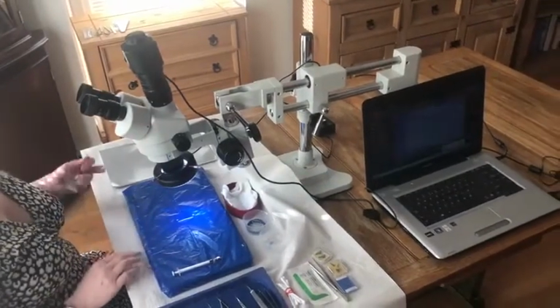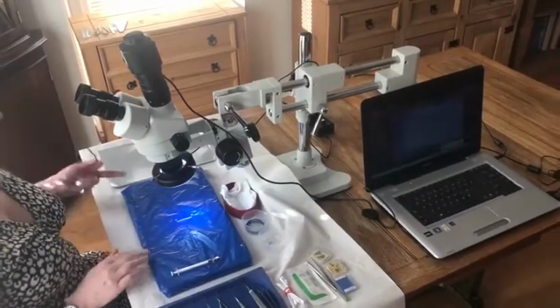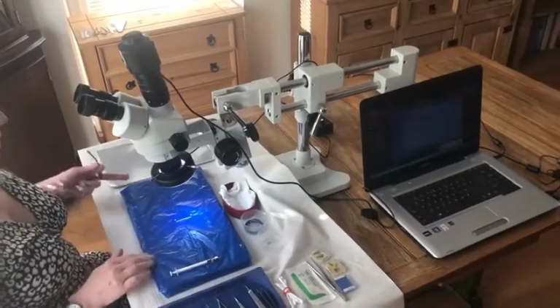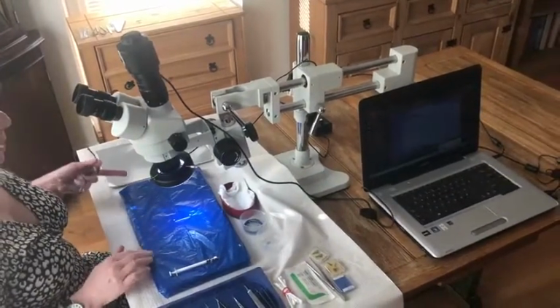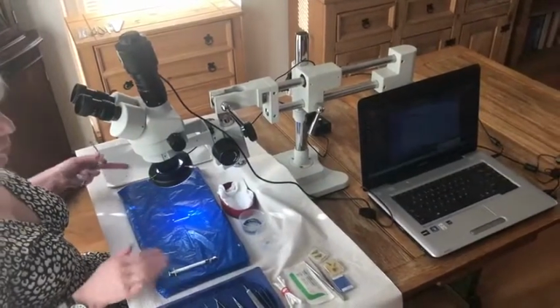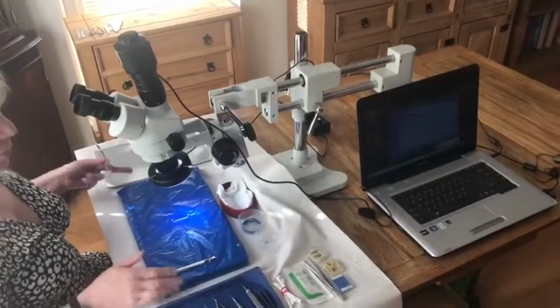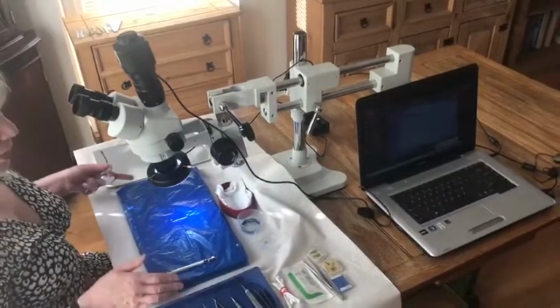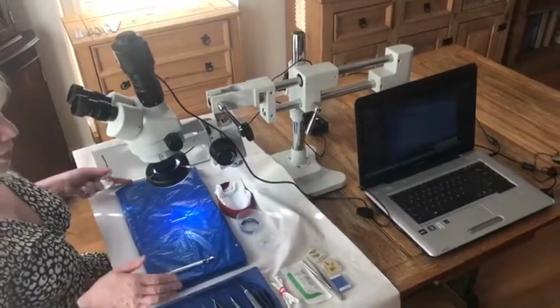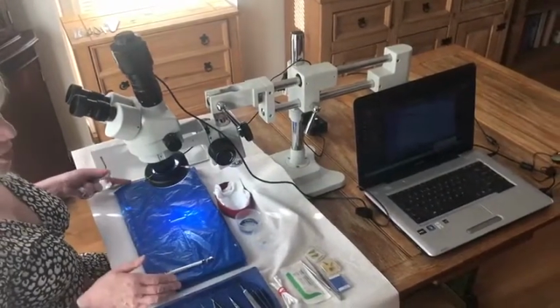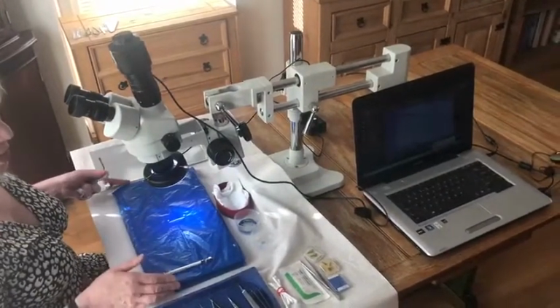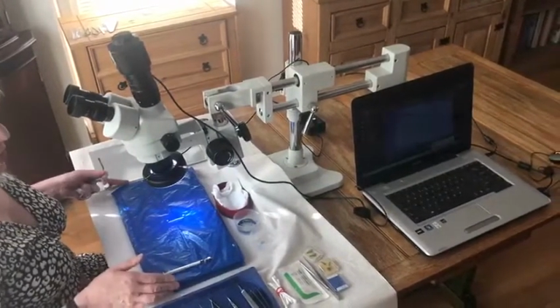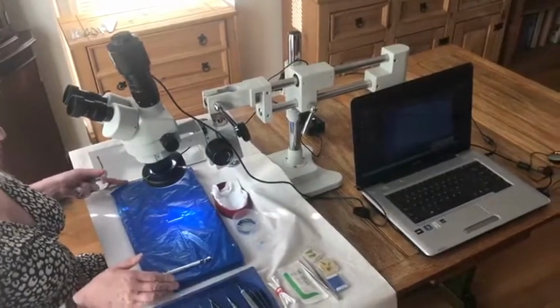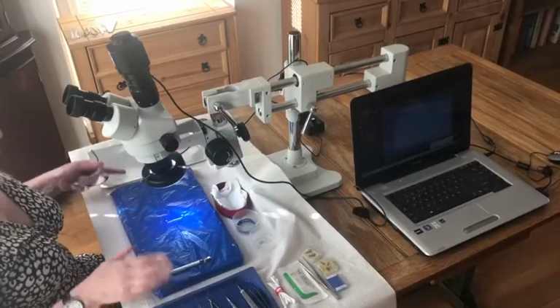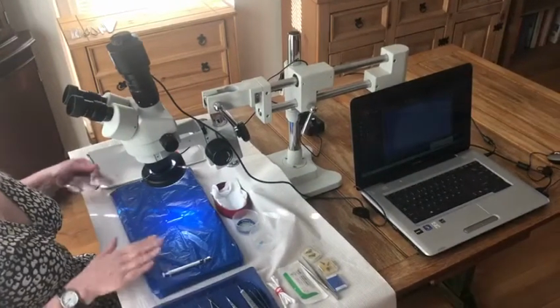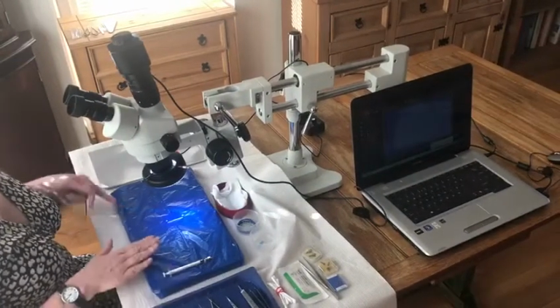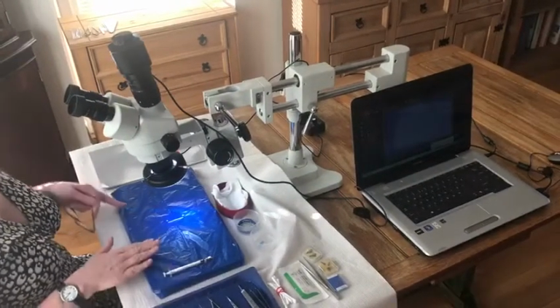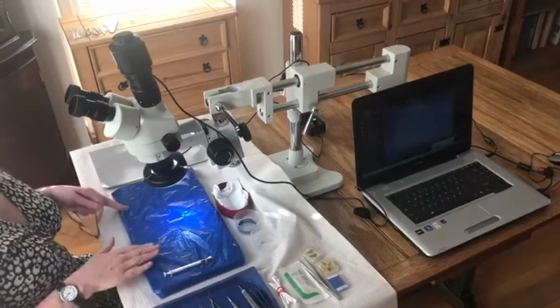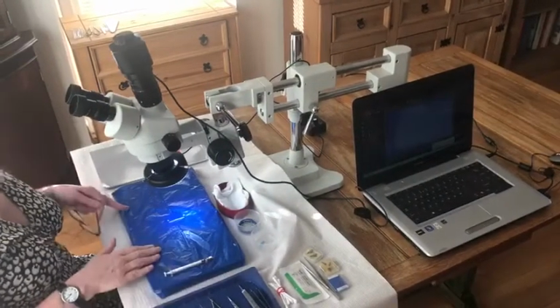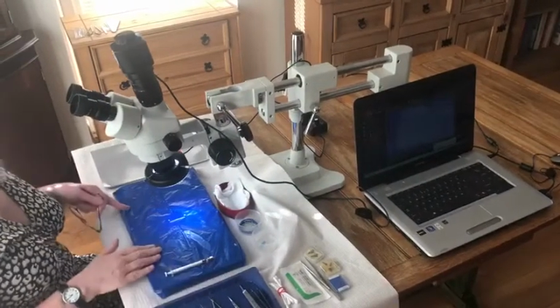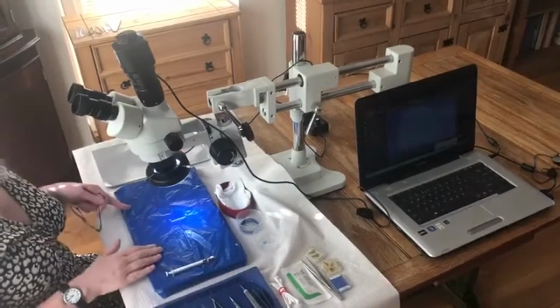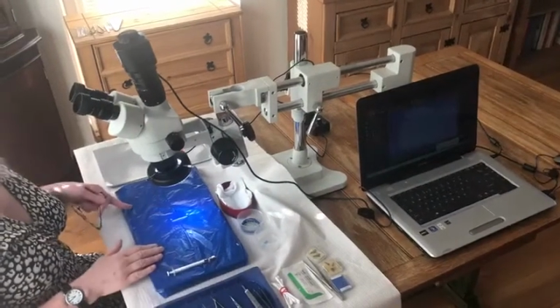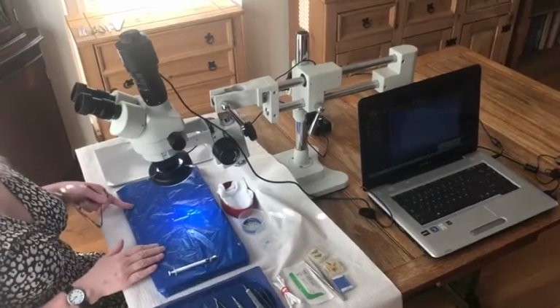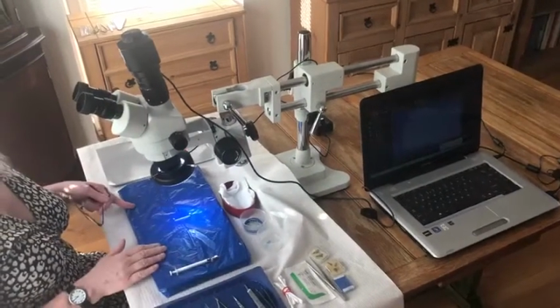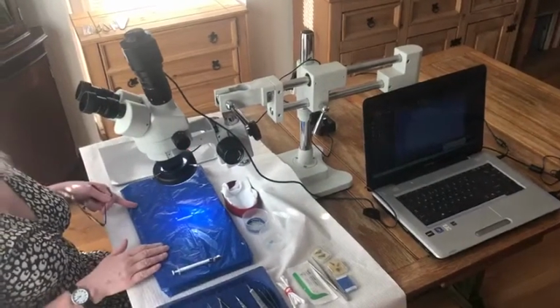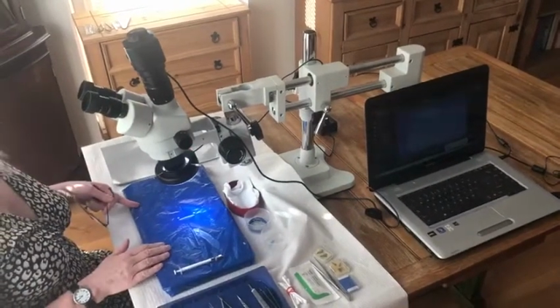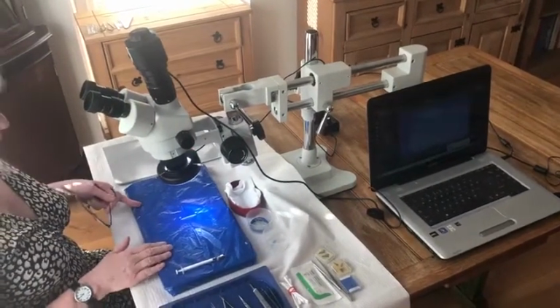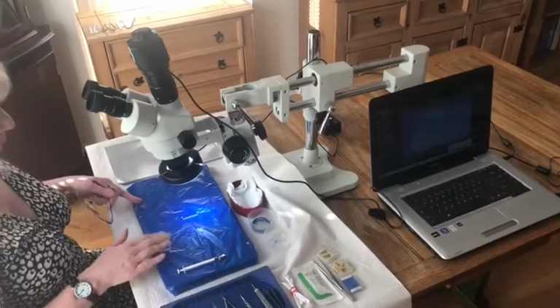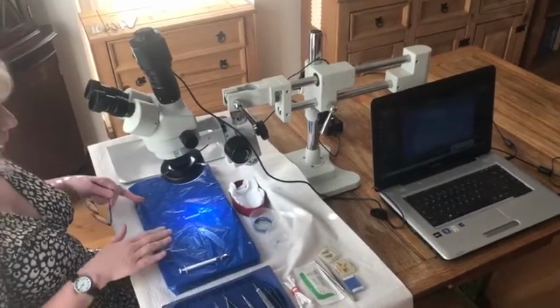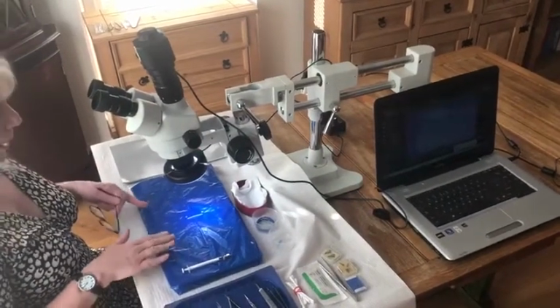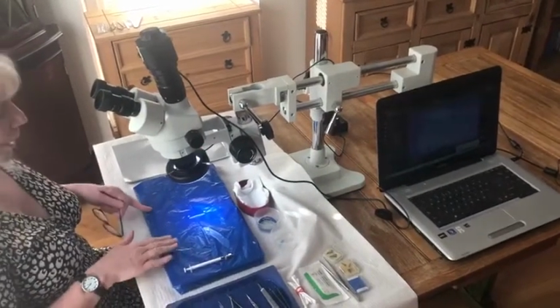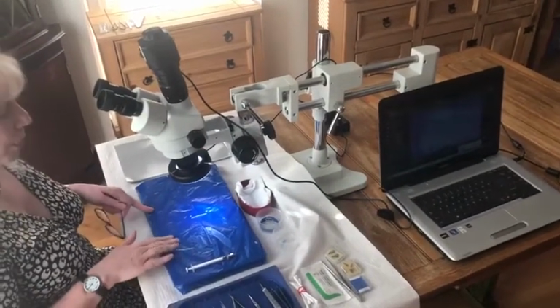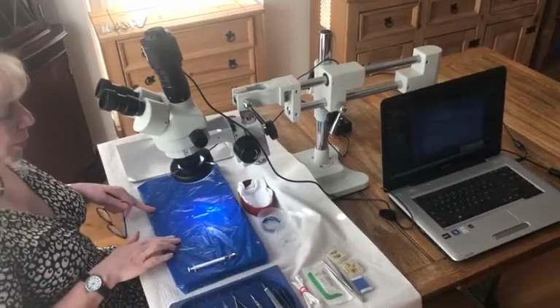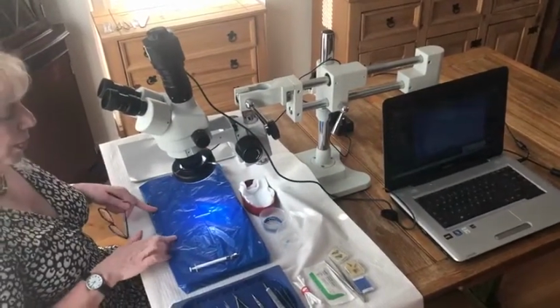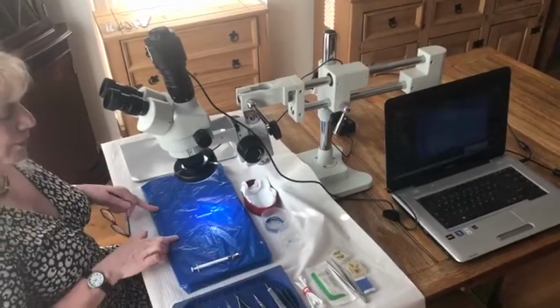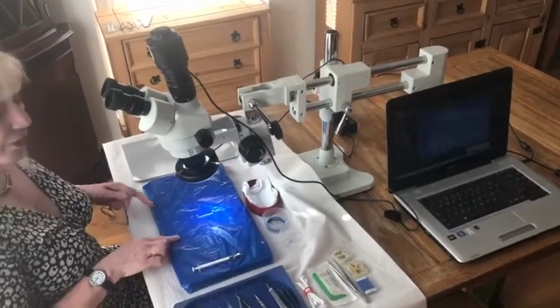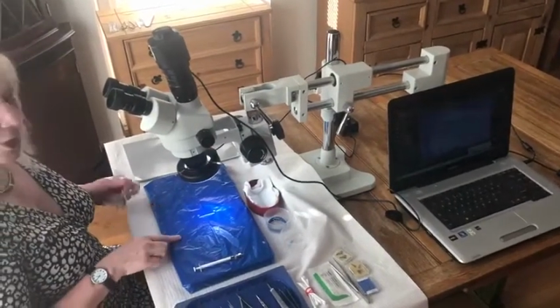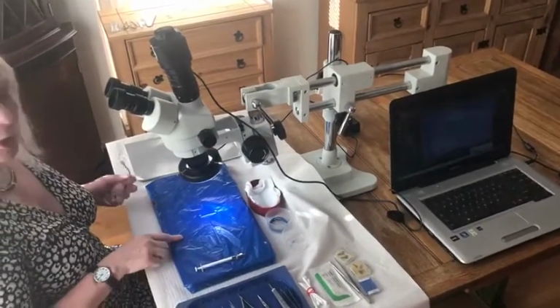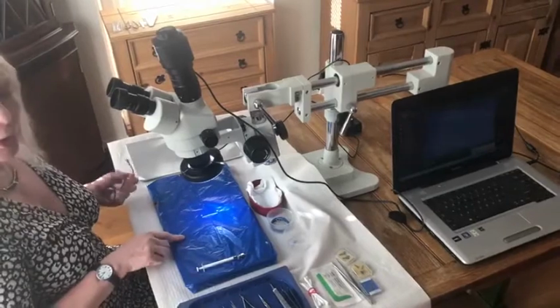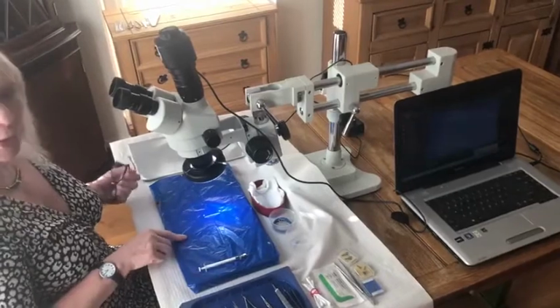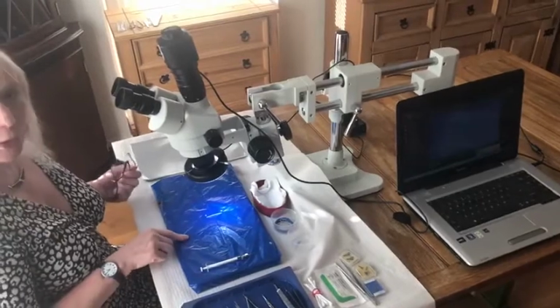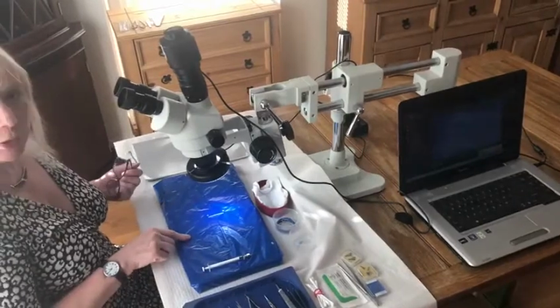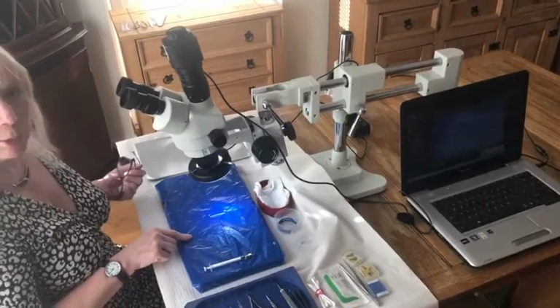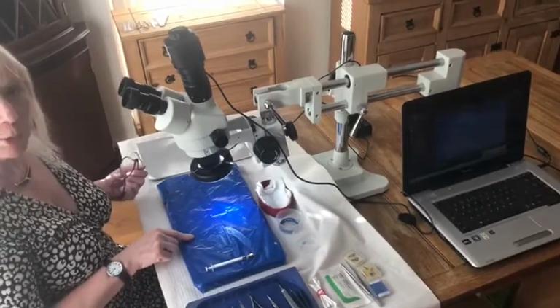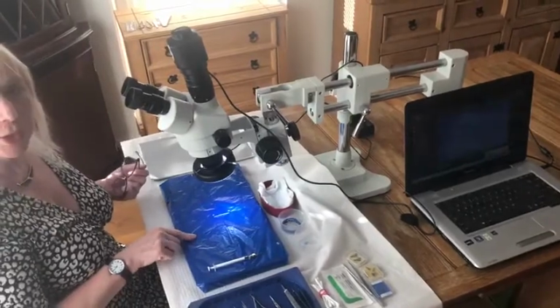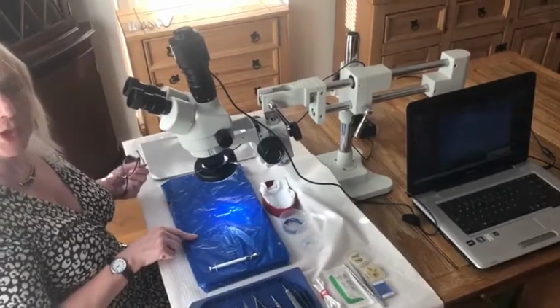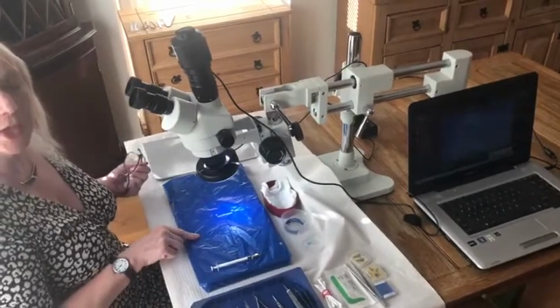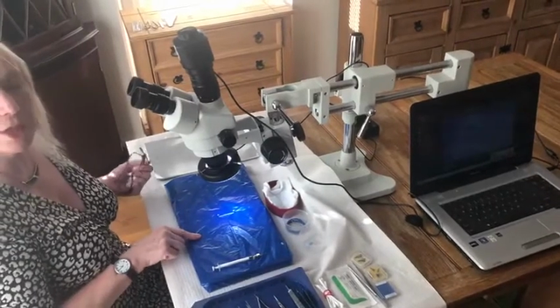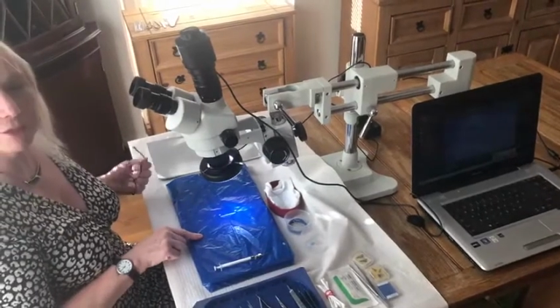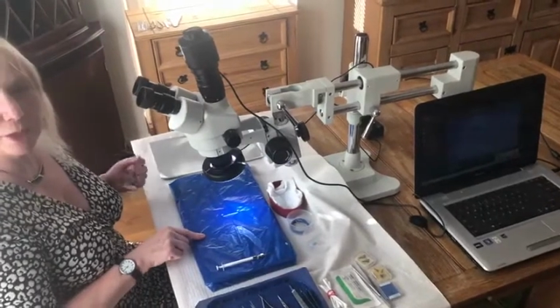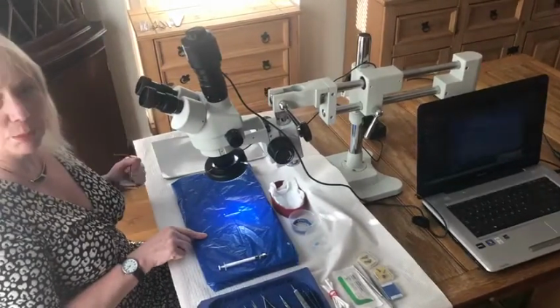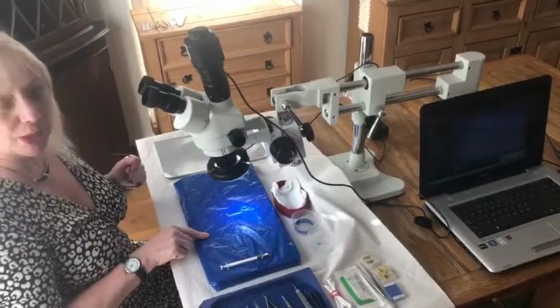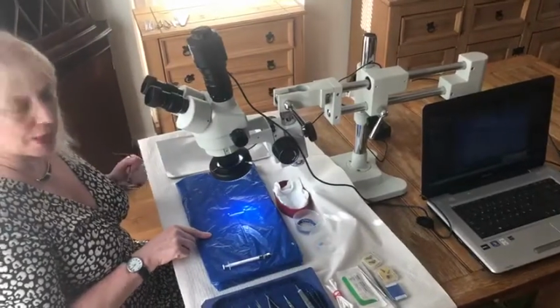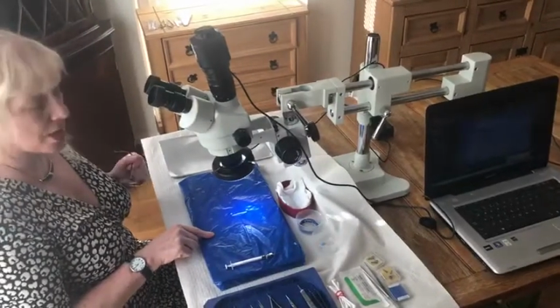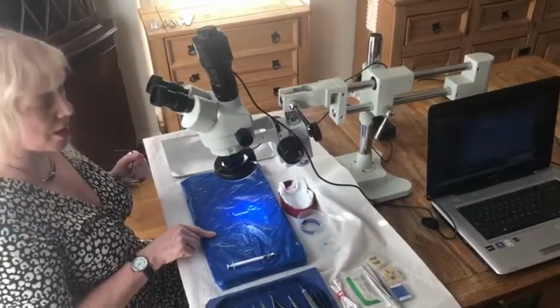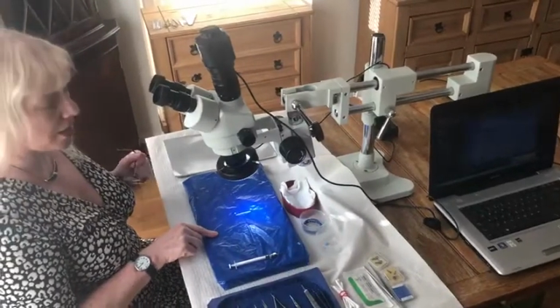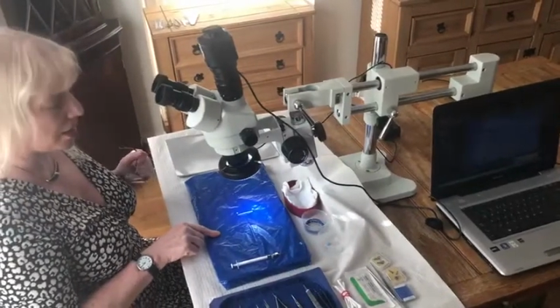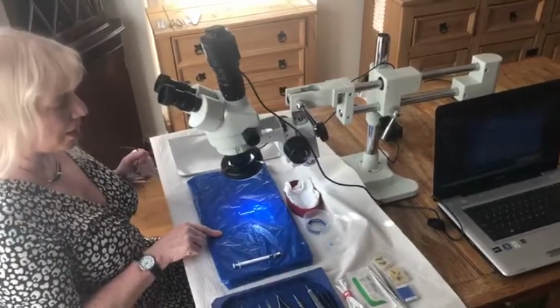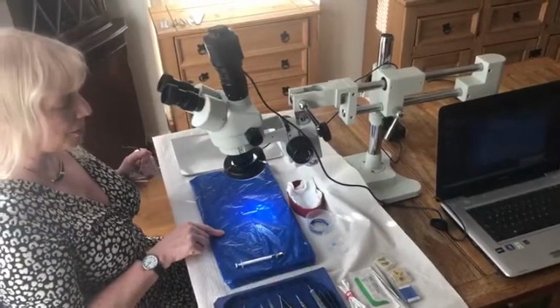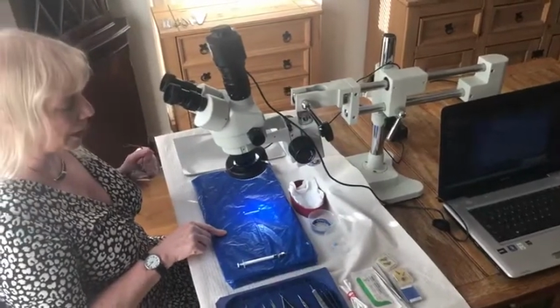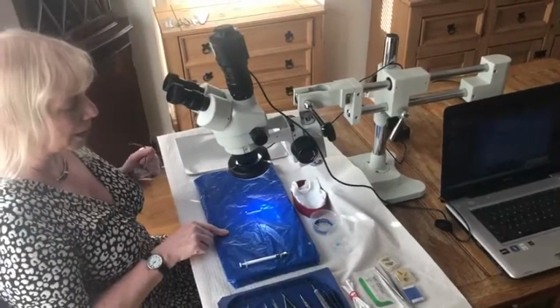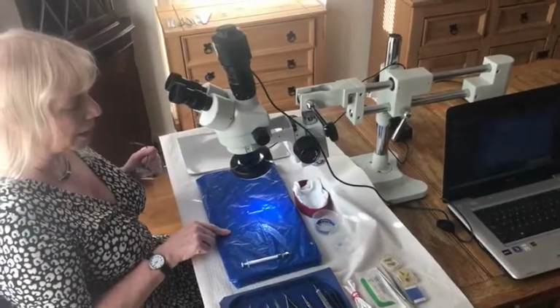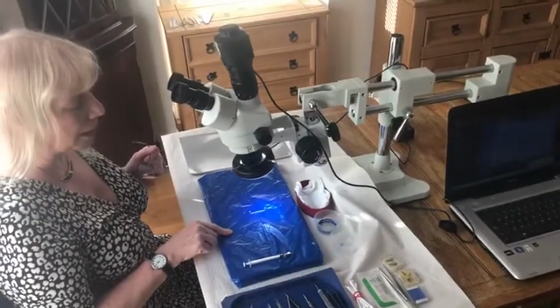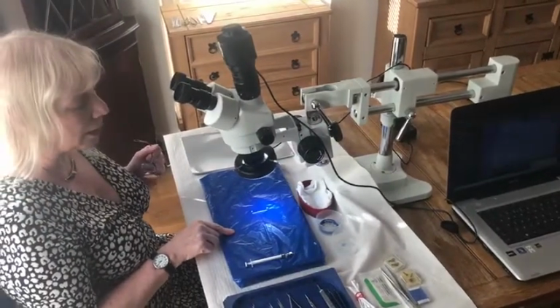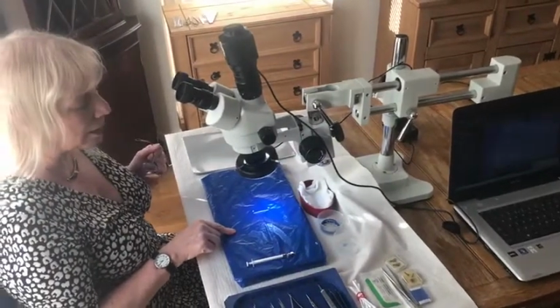Then you will need a suitable base to work on. Here we have a cork board just covered in plastic to keep it clean.